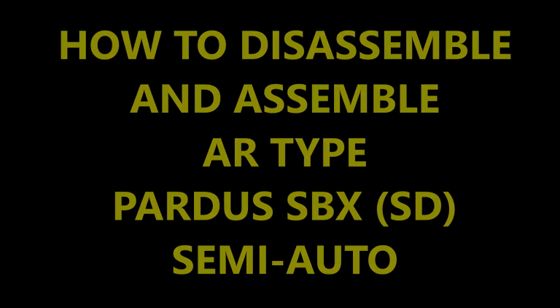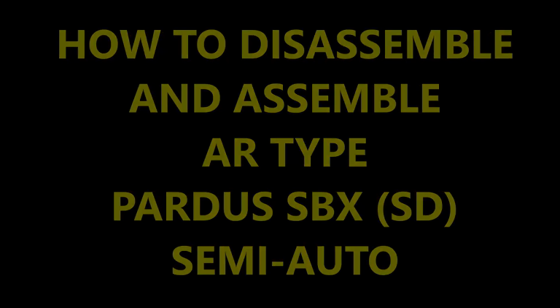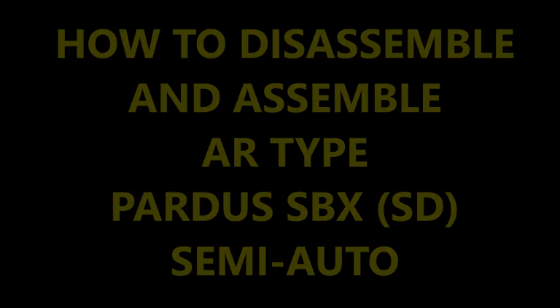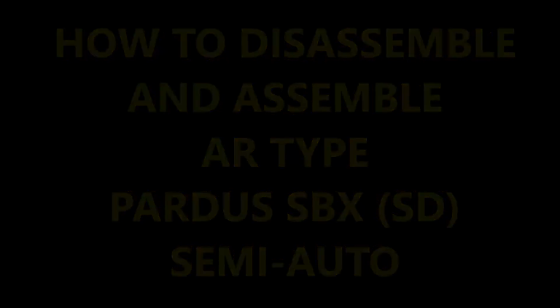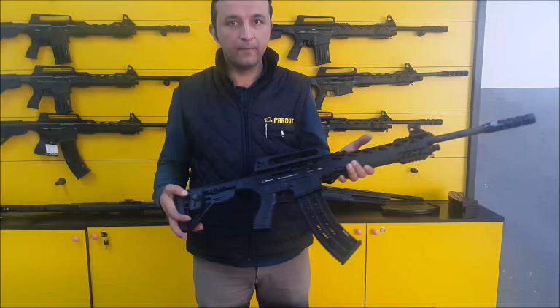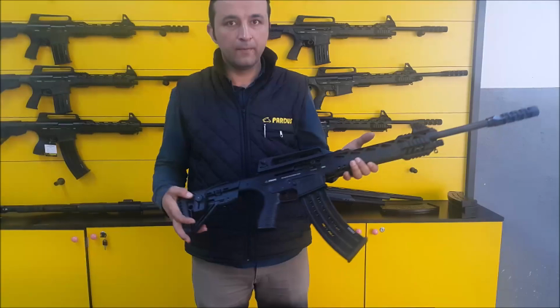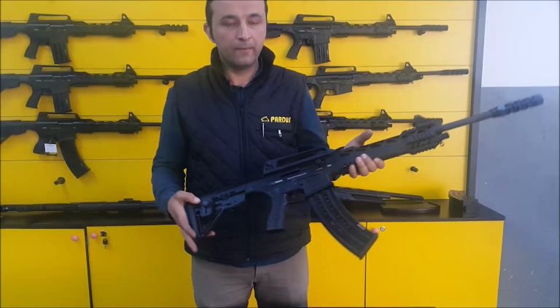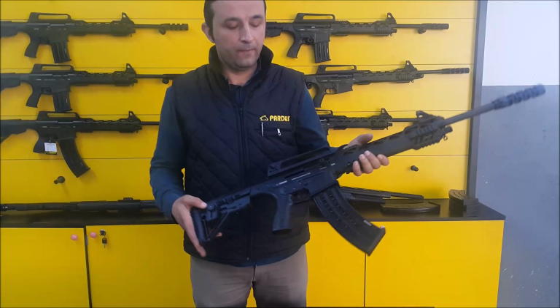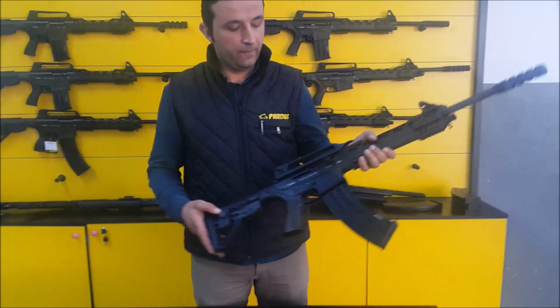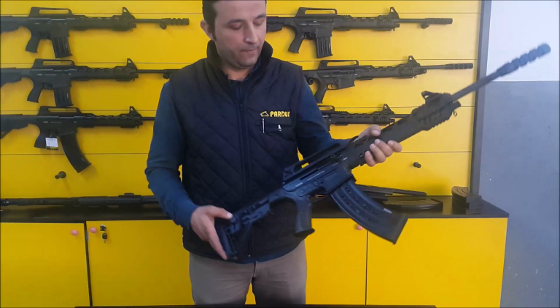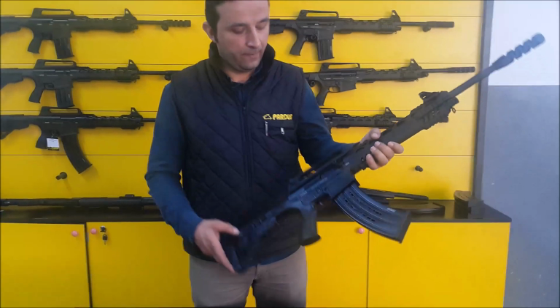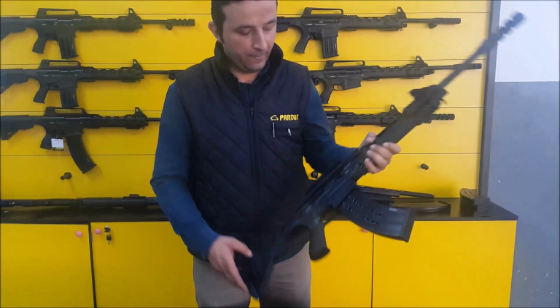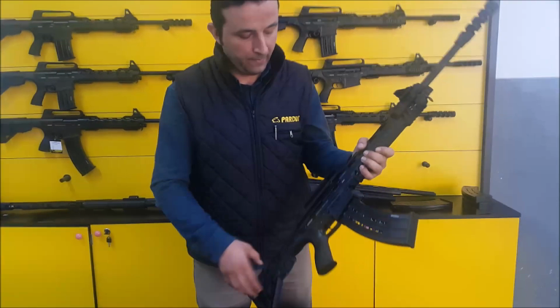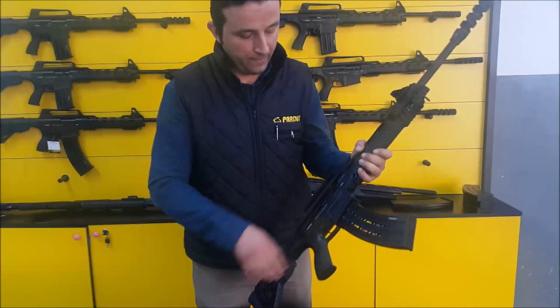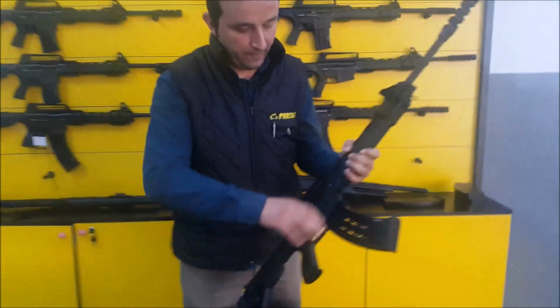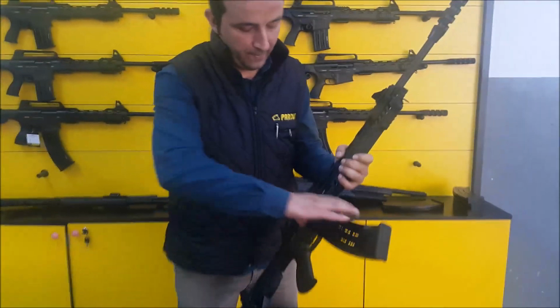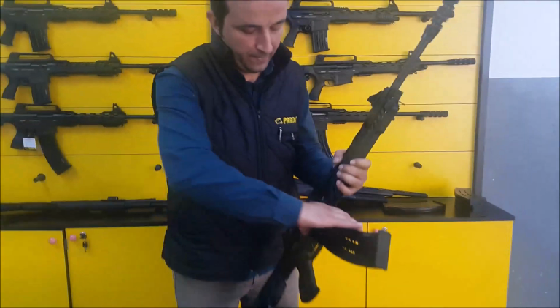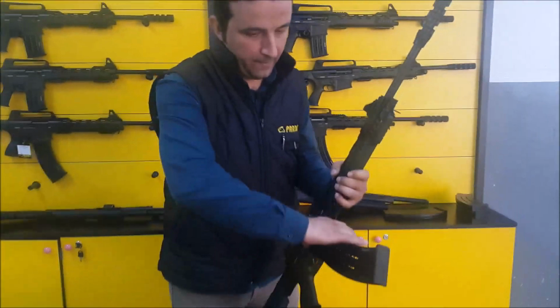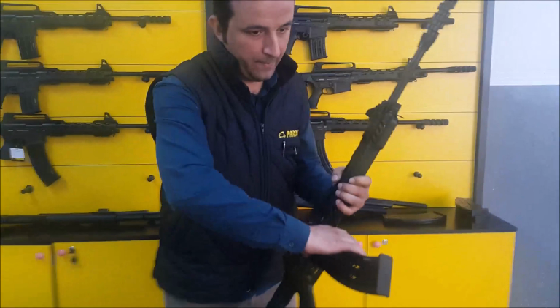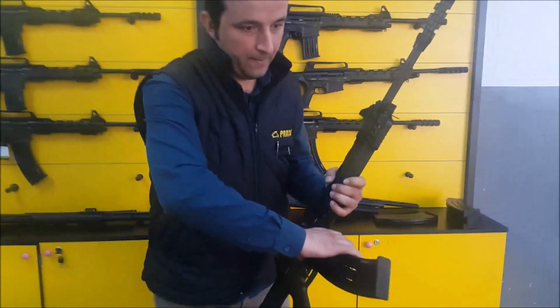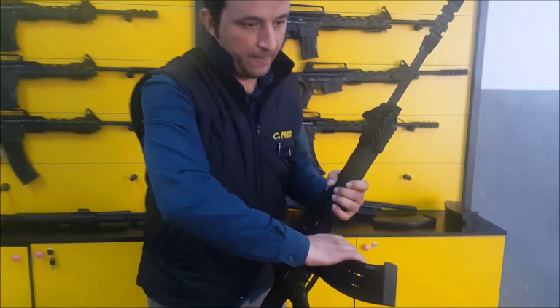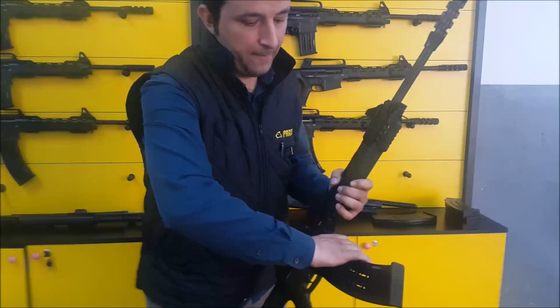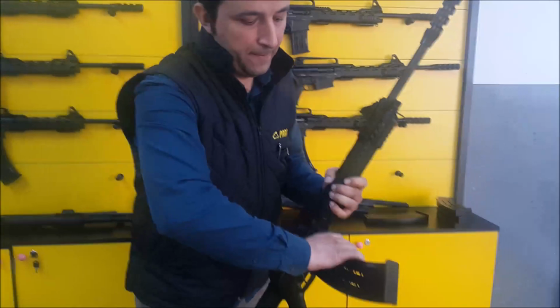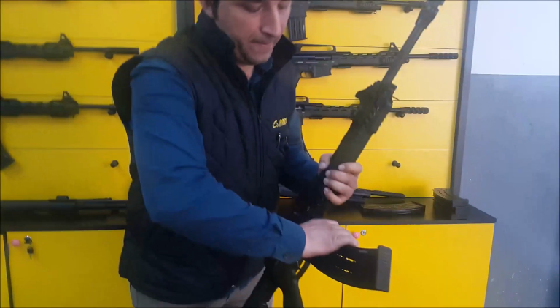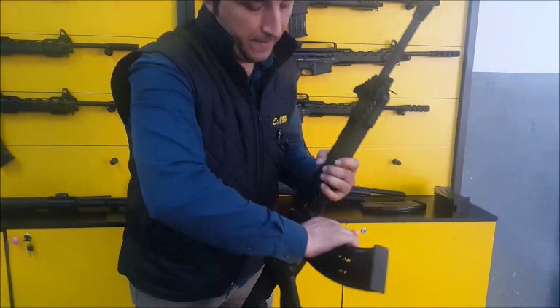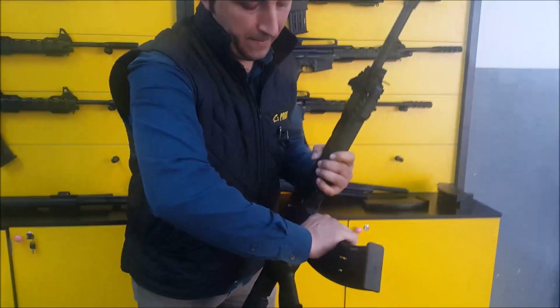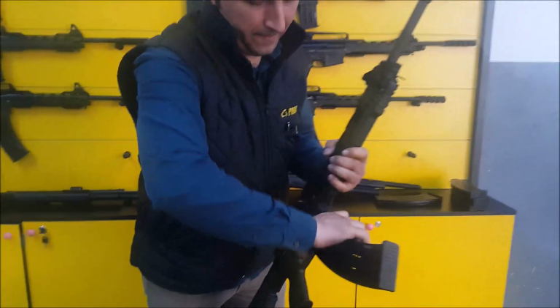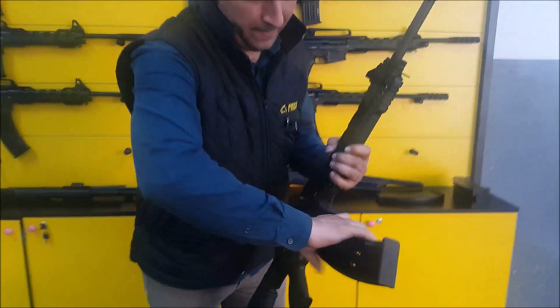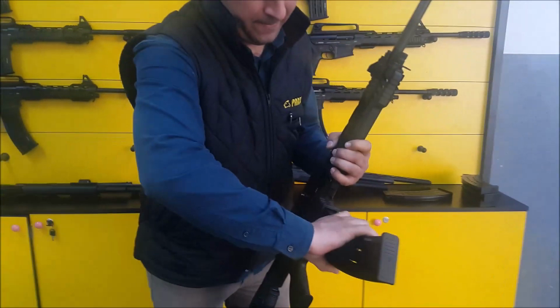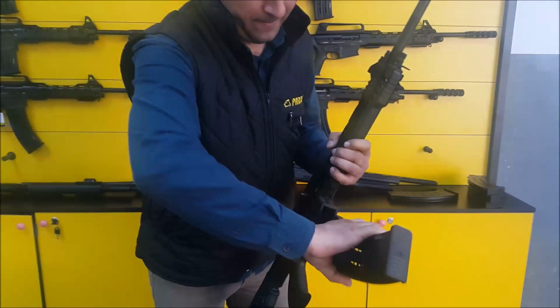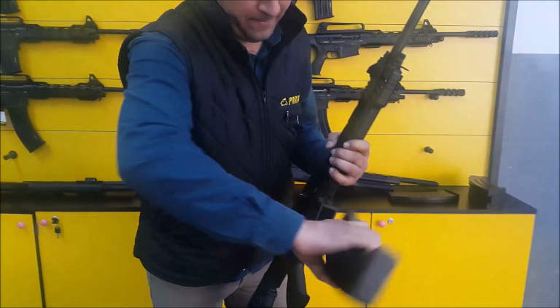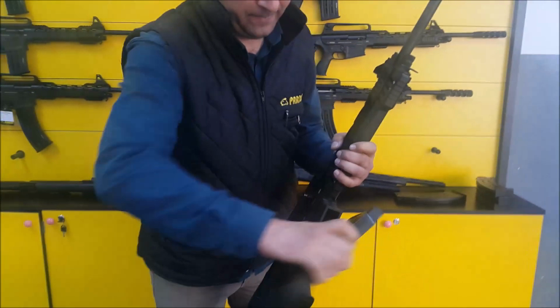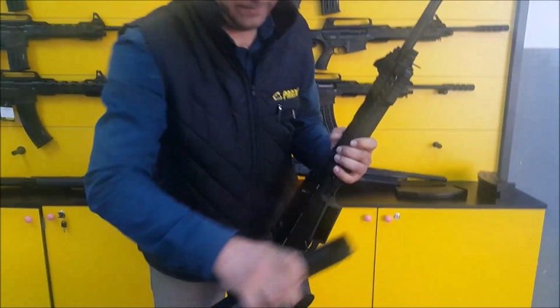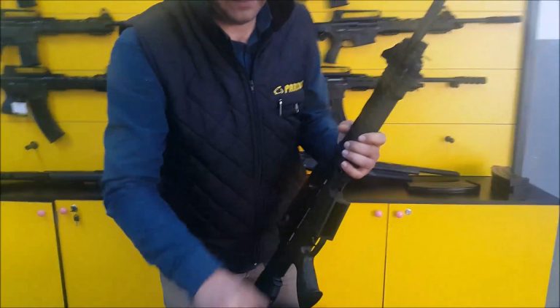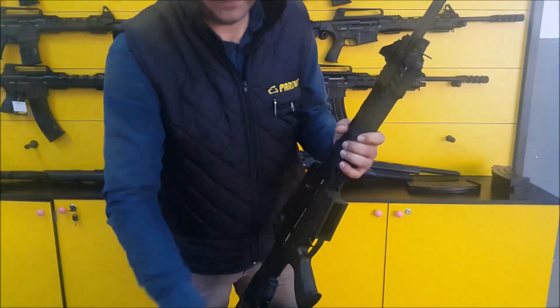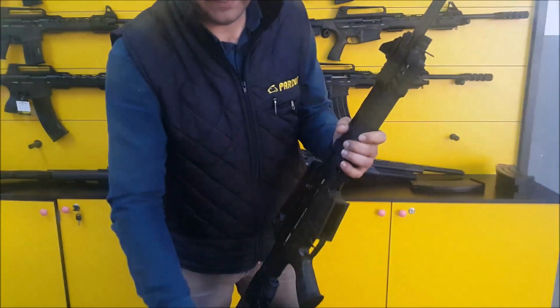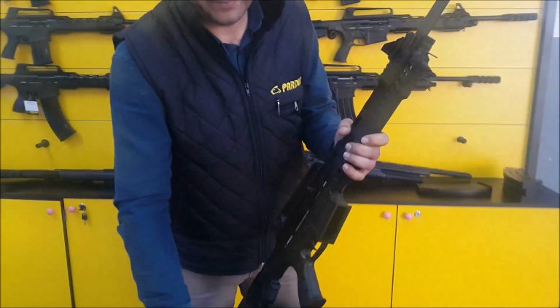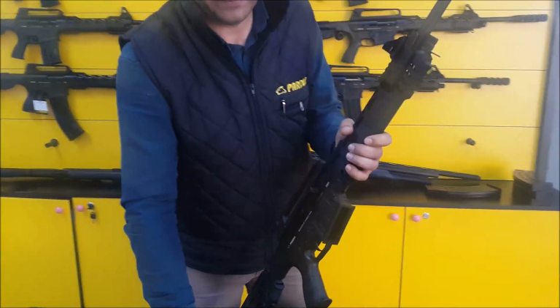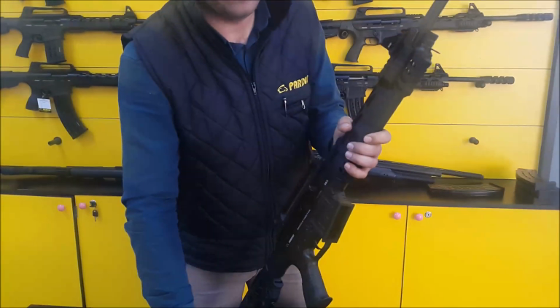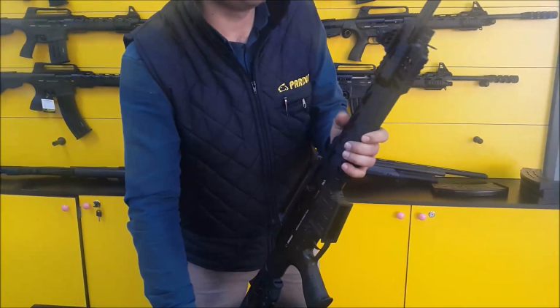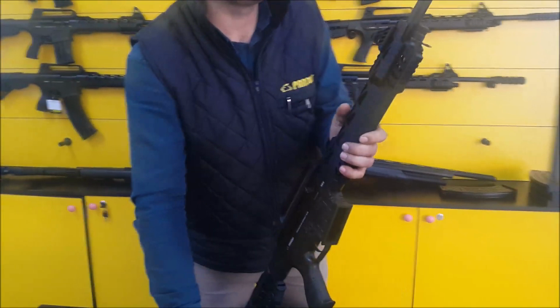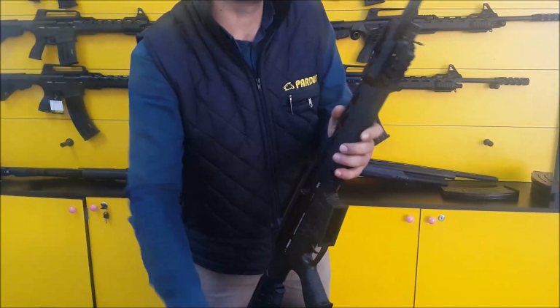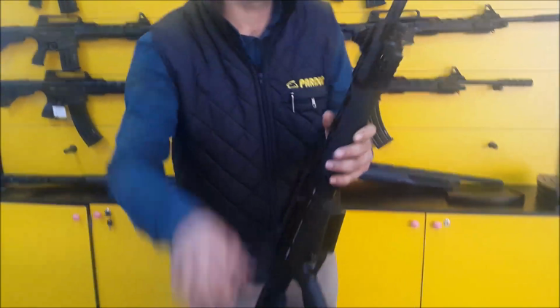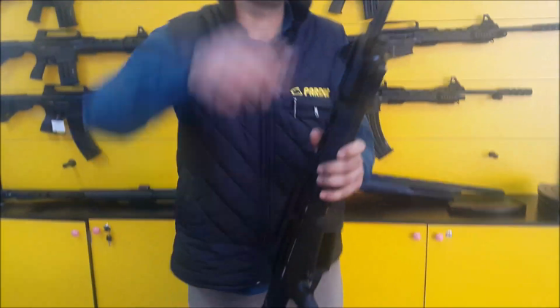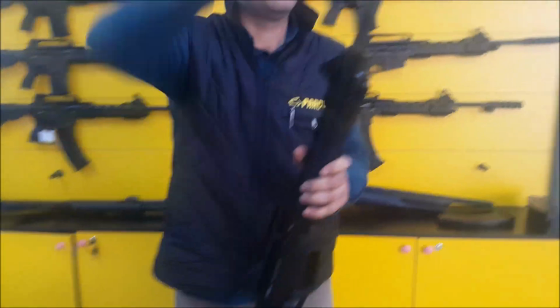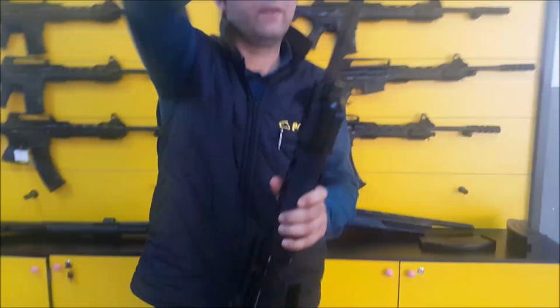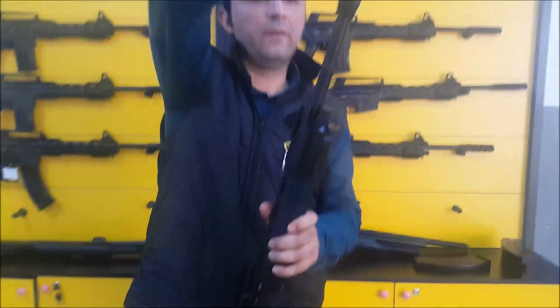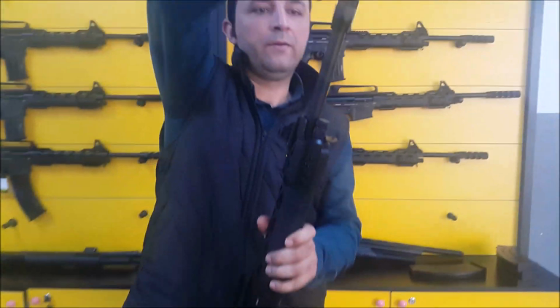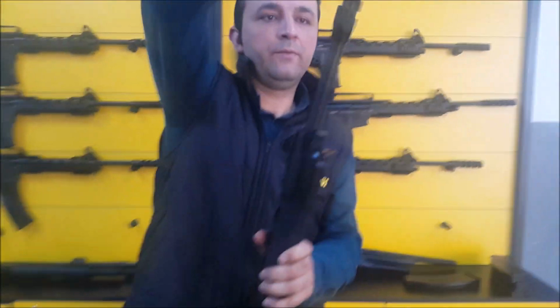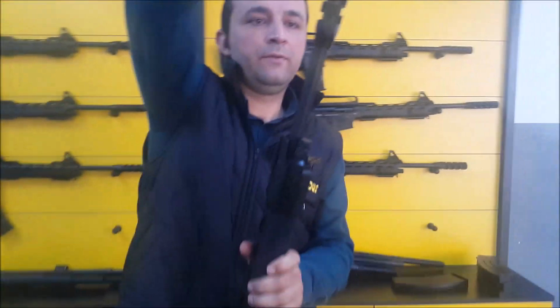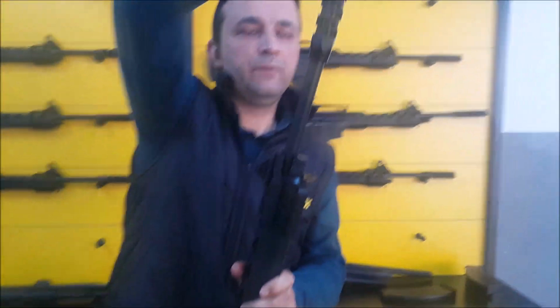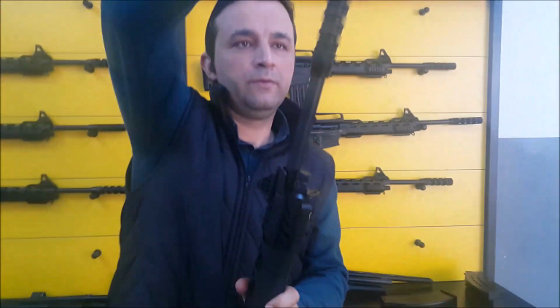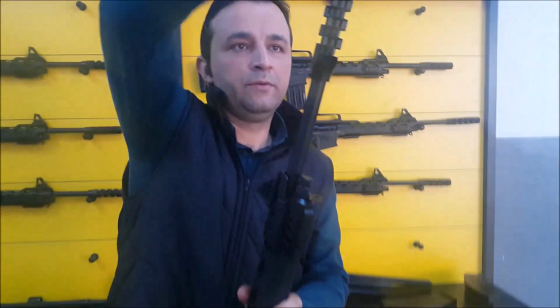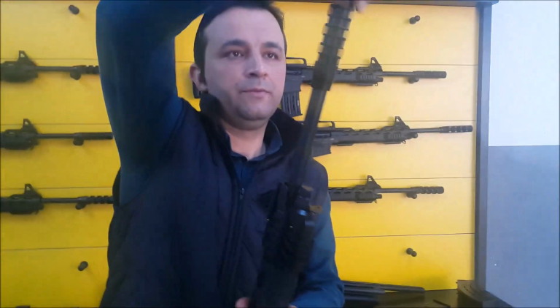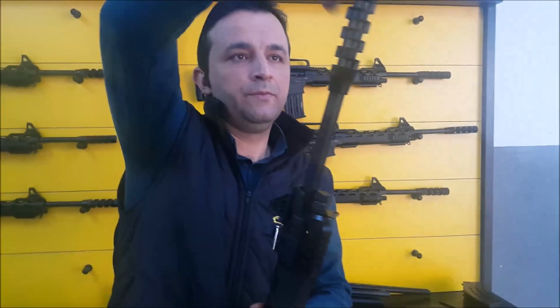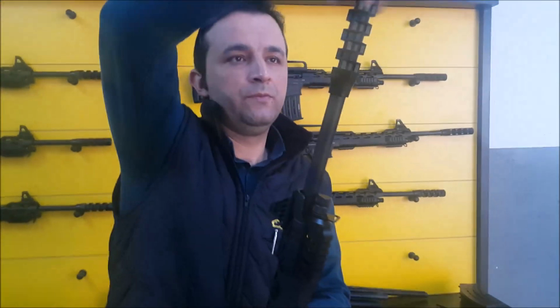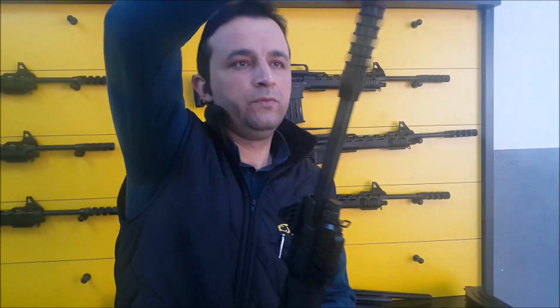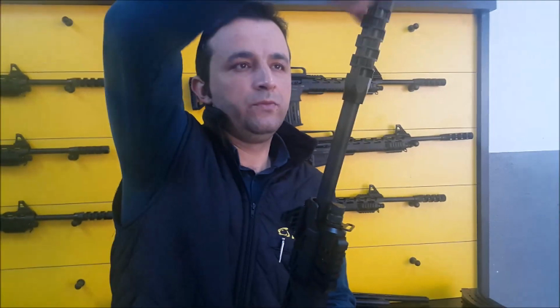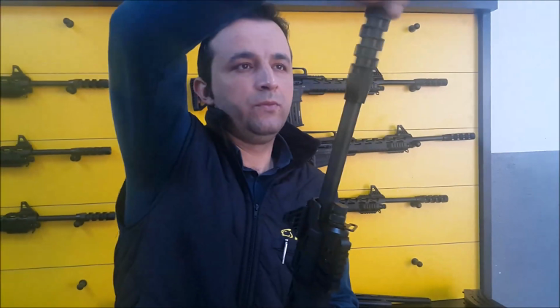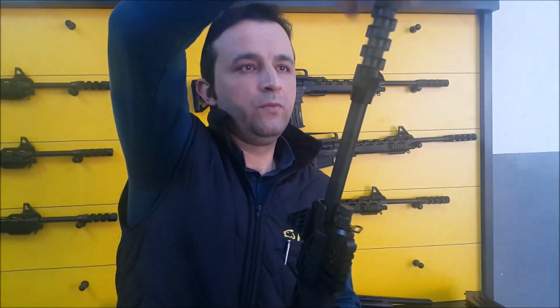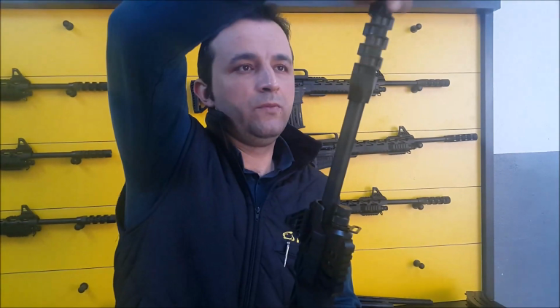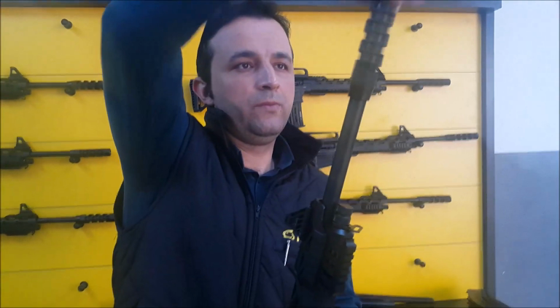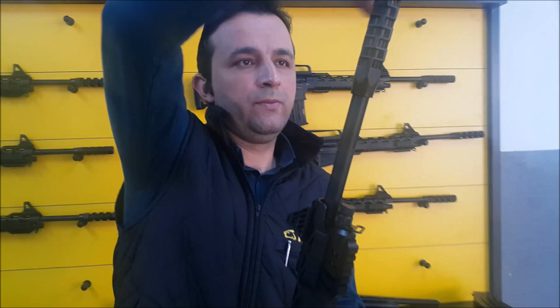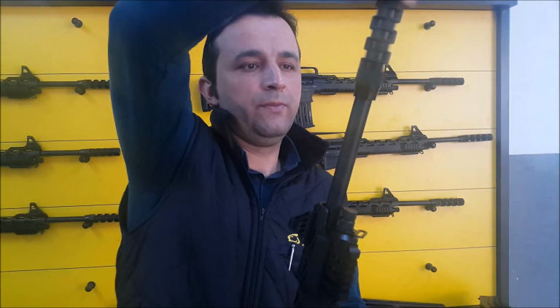How to disassemble and assemble back the Pardus SBX. The model is named Pardus ST in the USA.